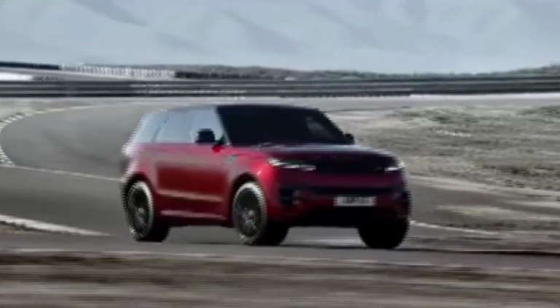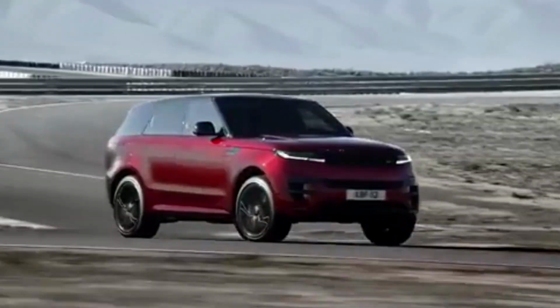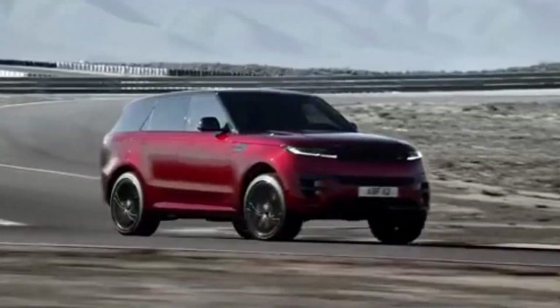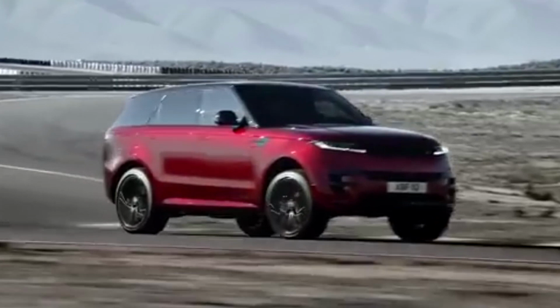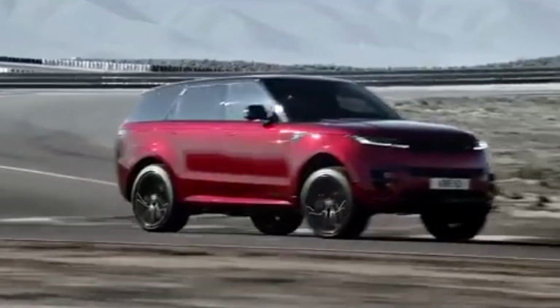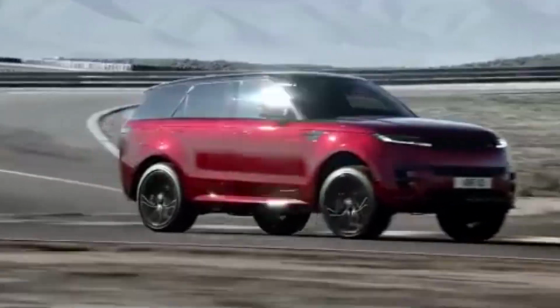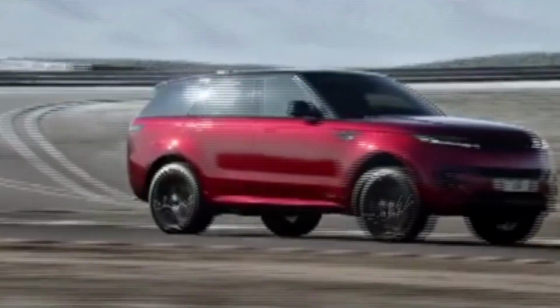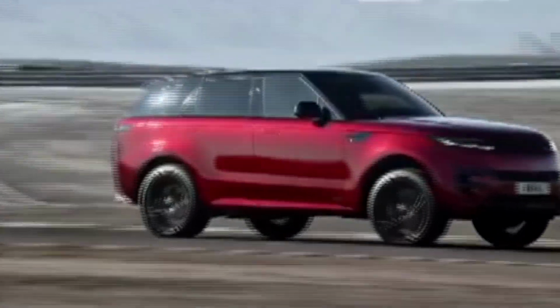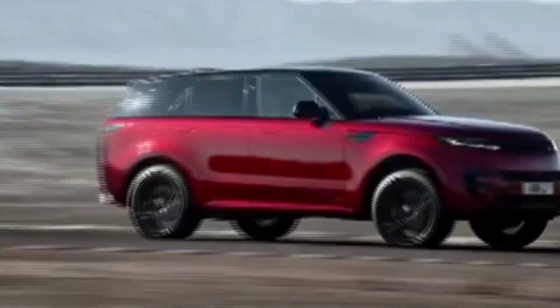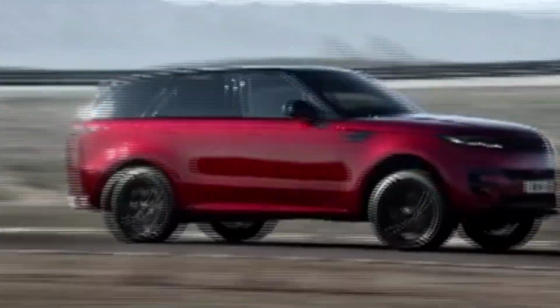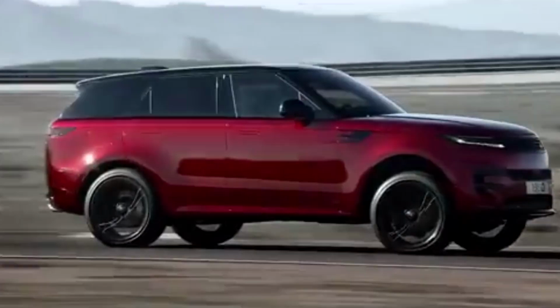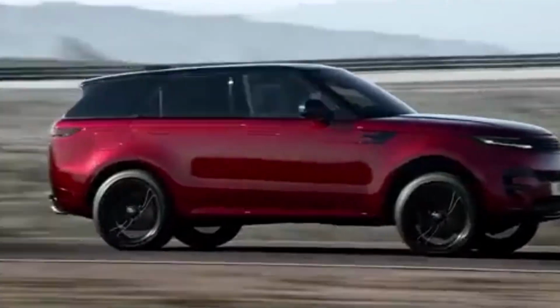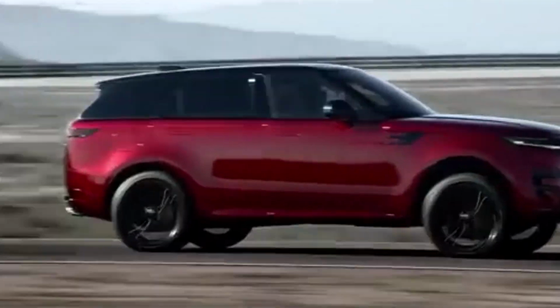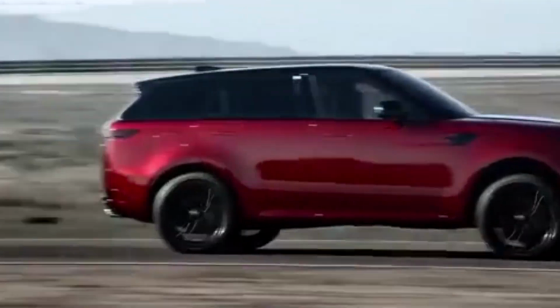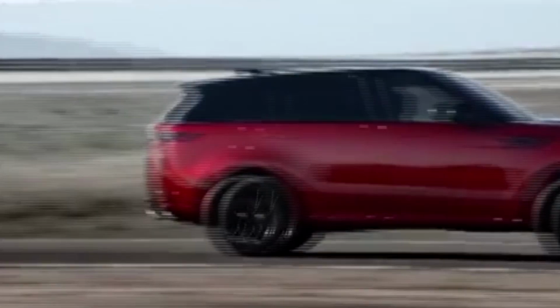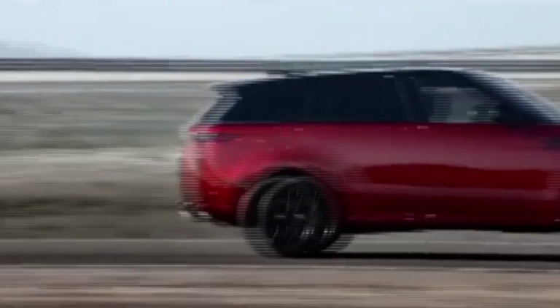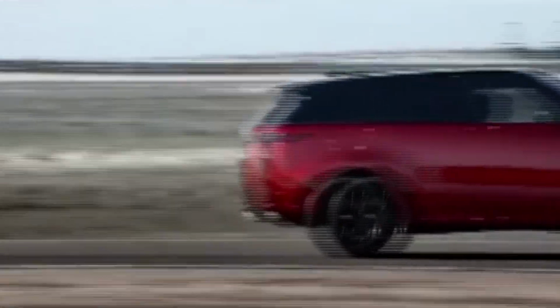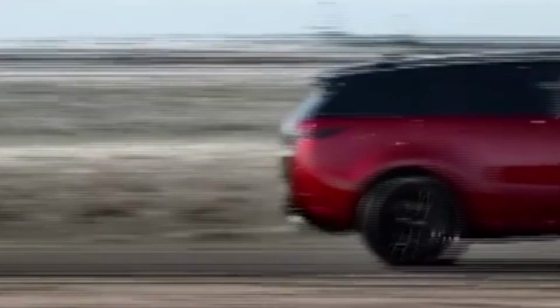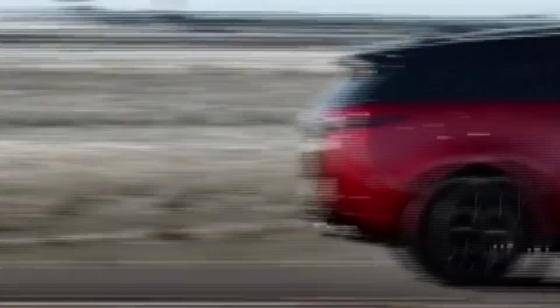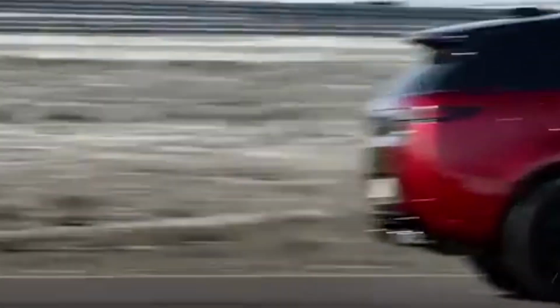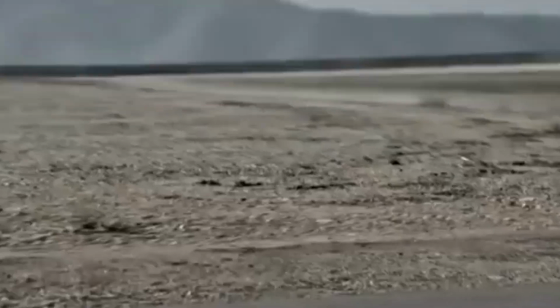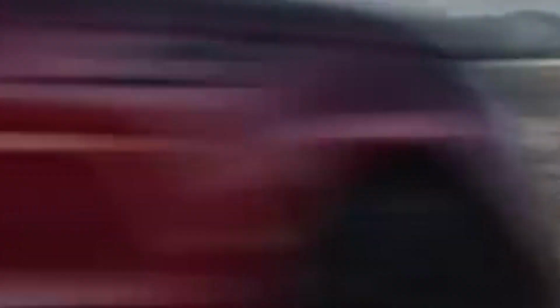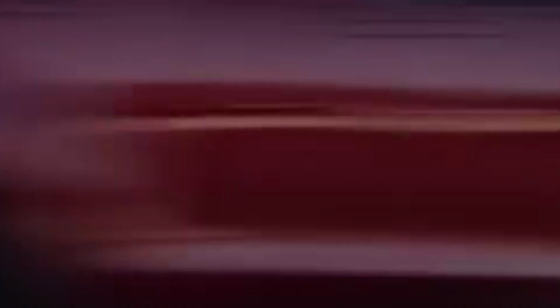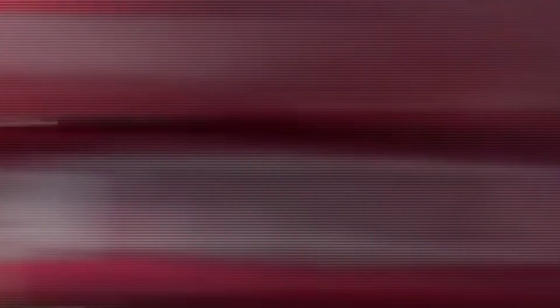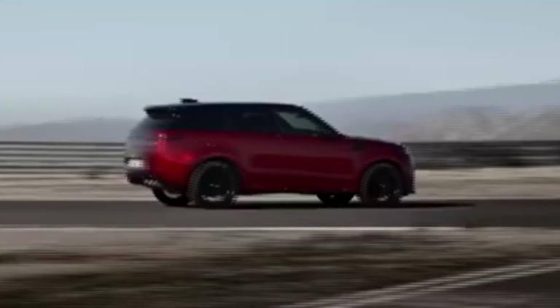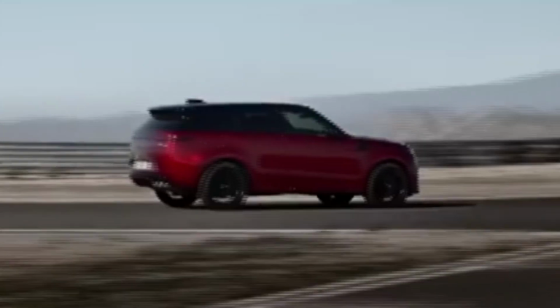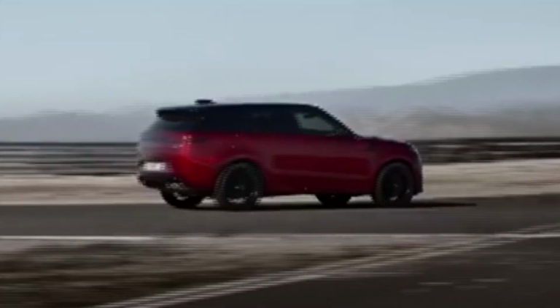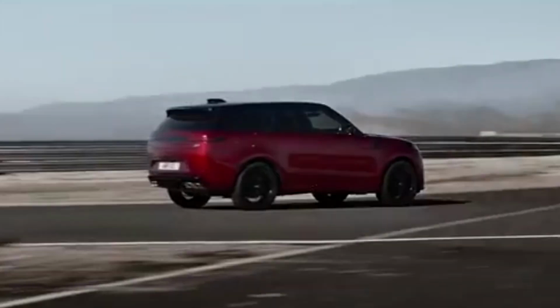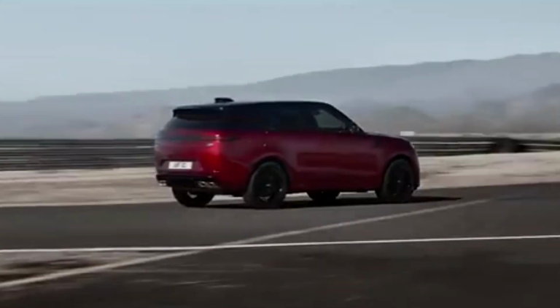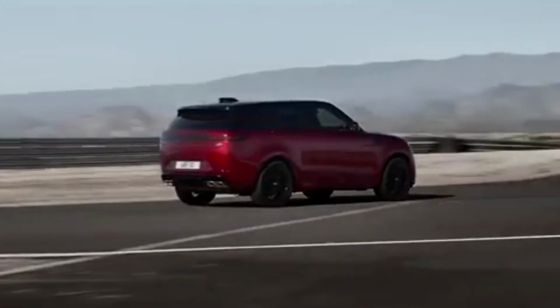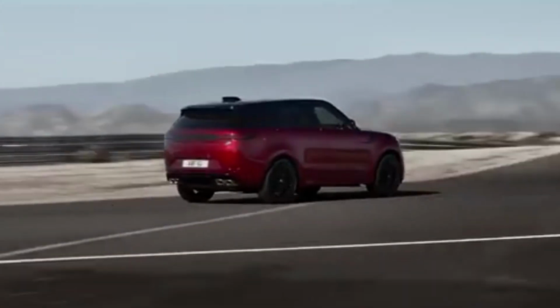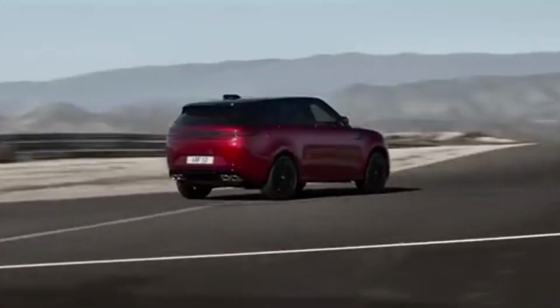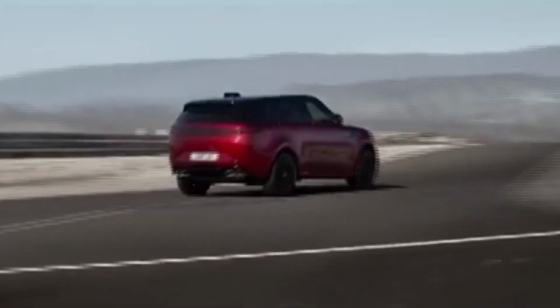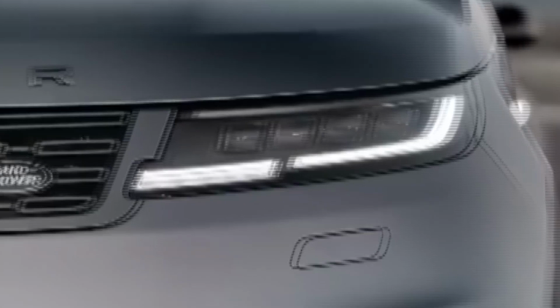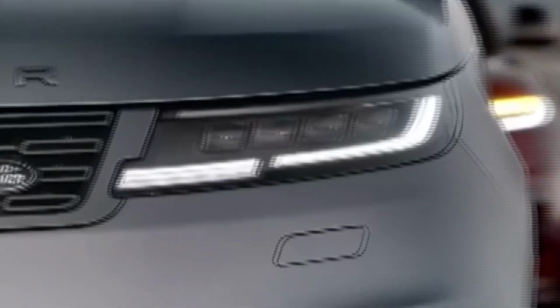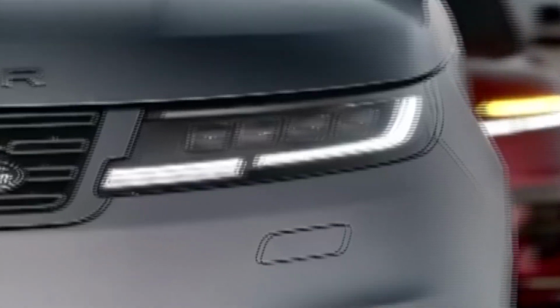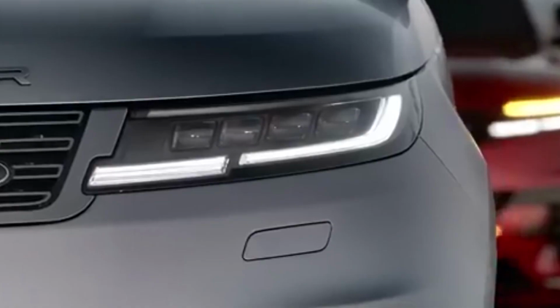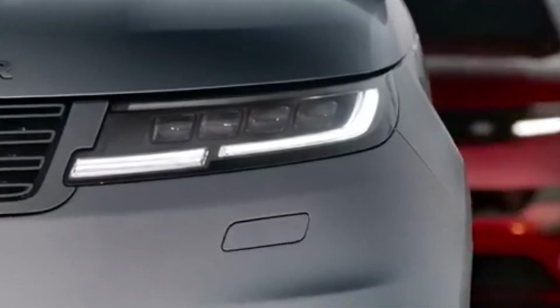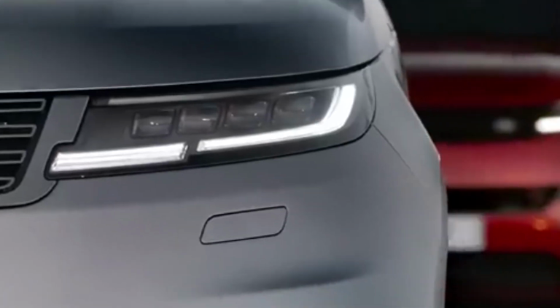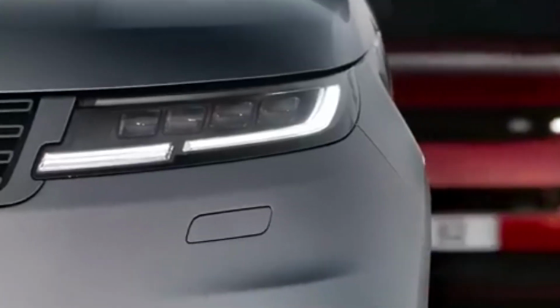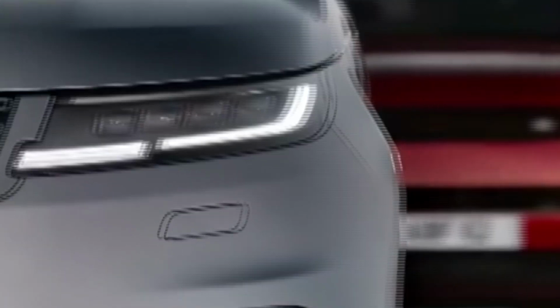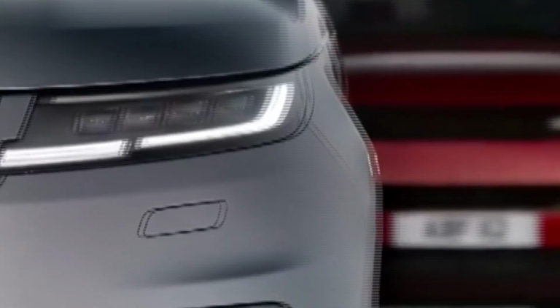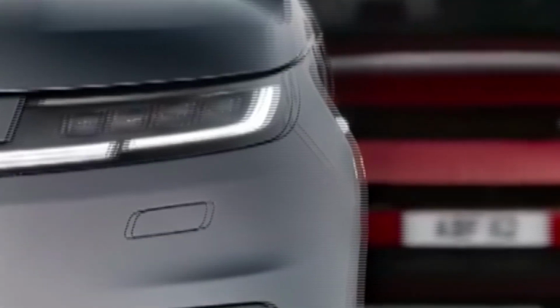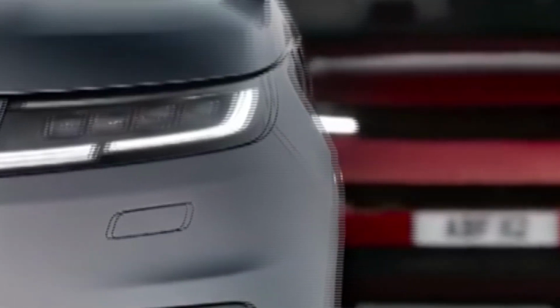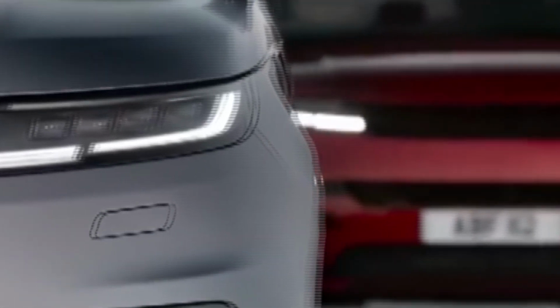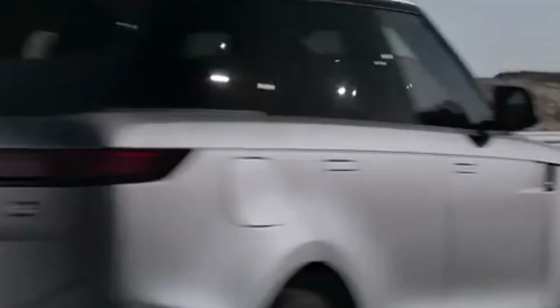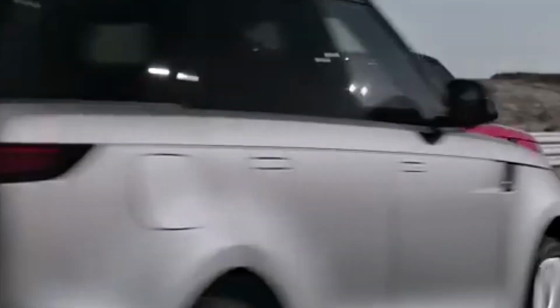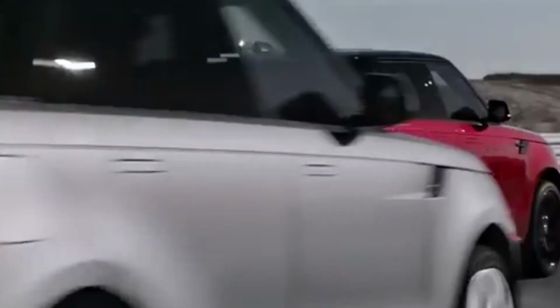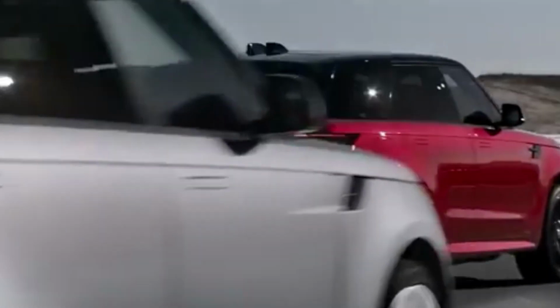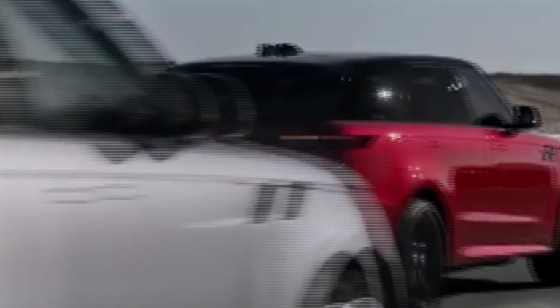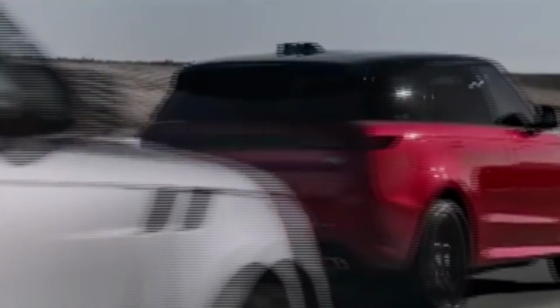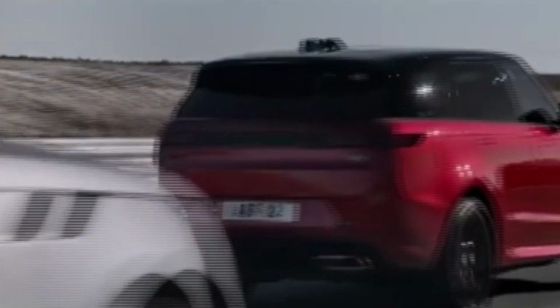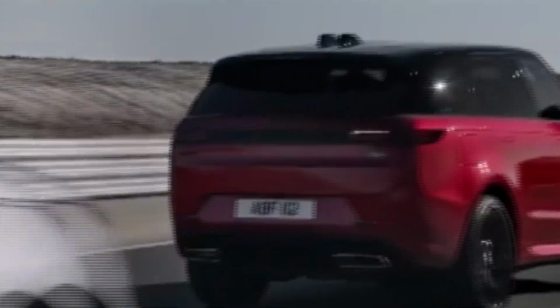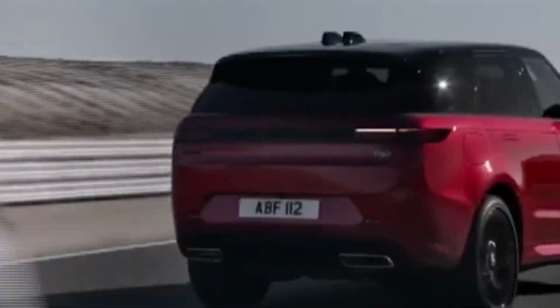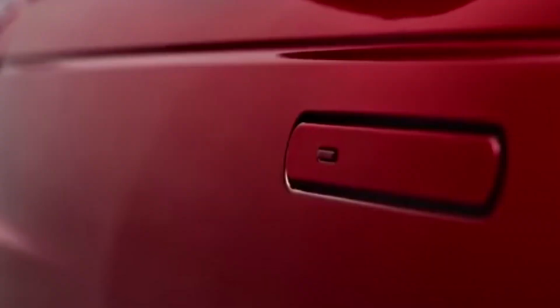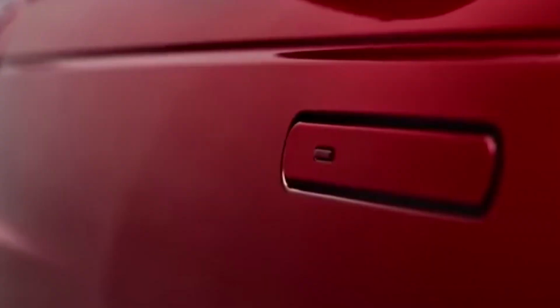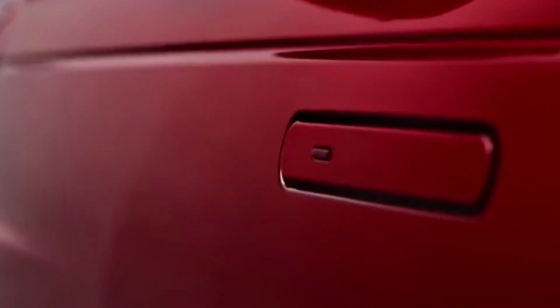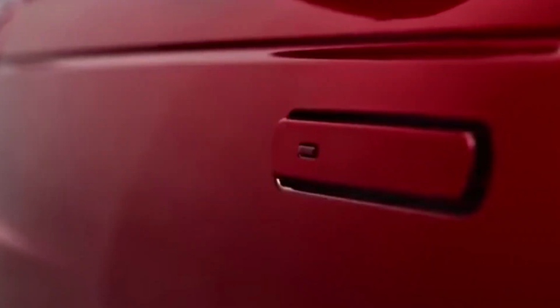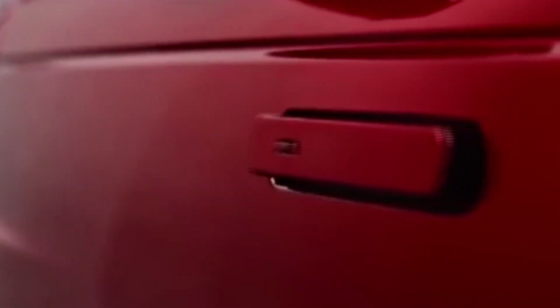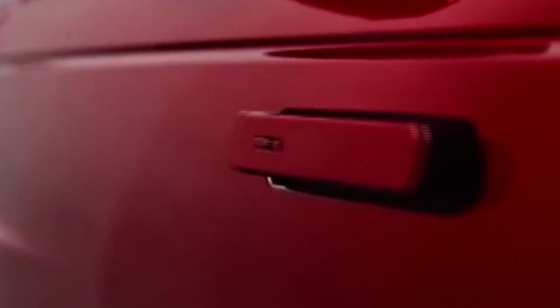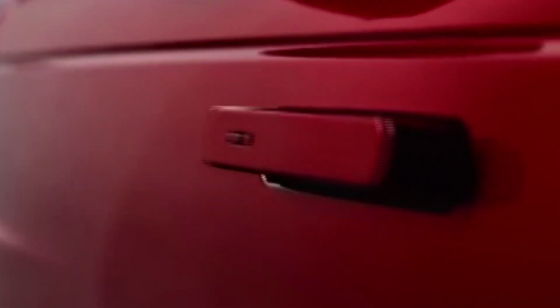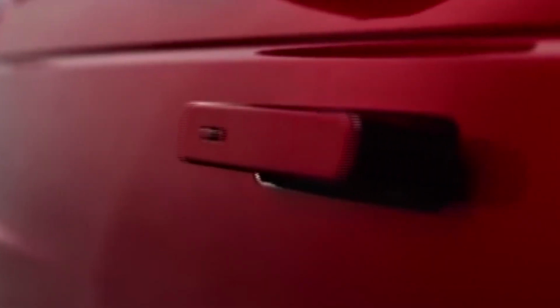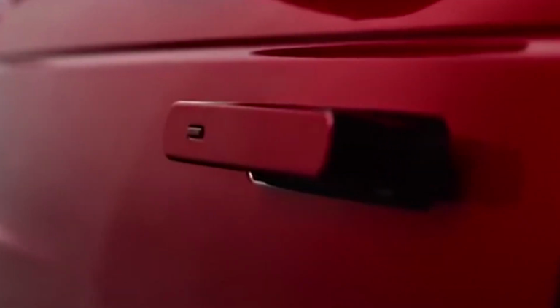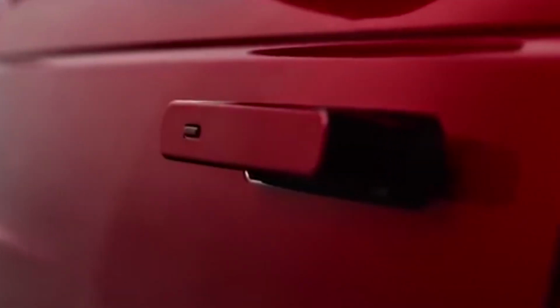The 2023 Range Rover Sport is the third generation of its model, produced by British automaker Land Rover.